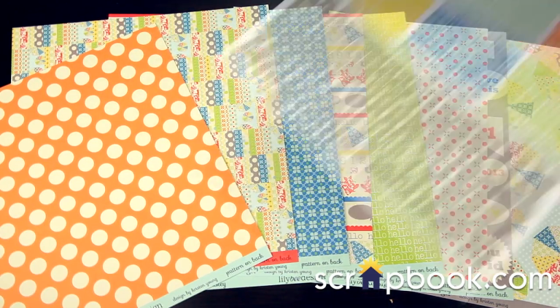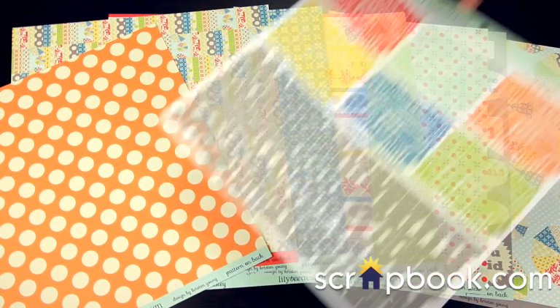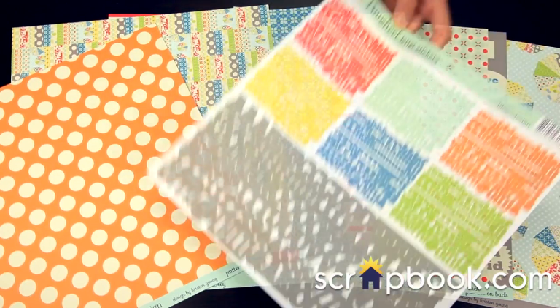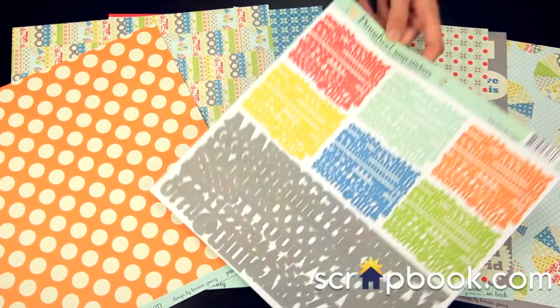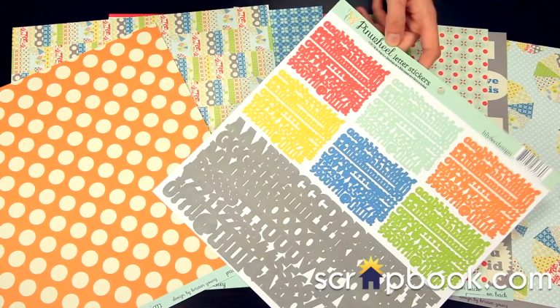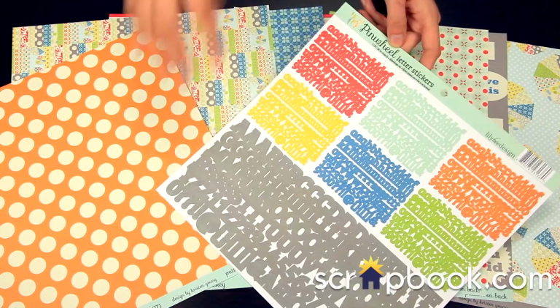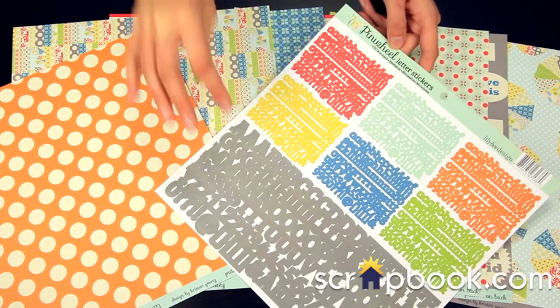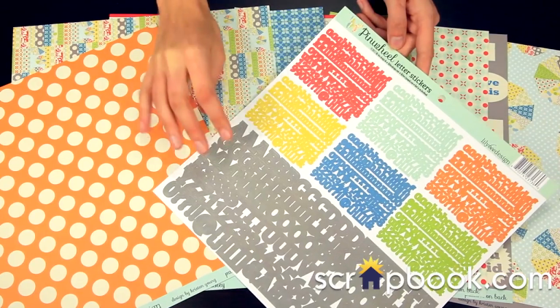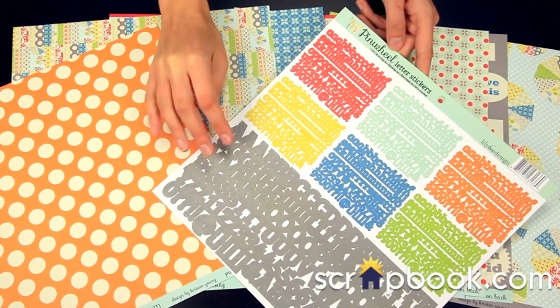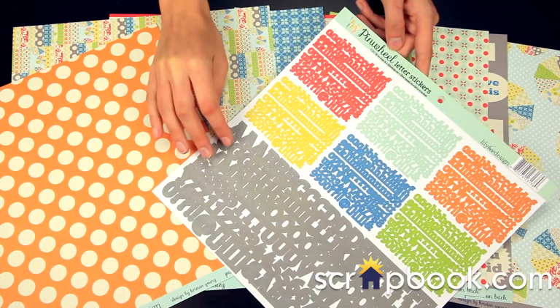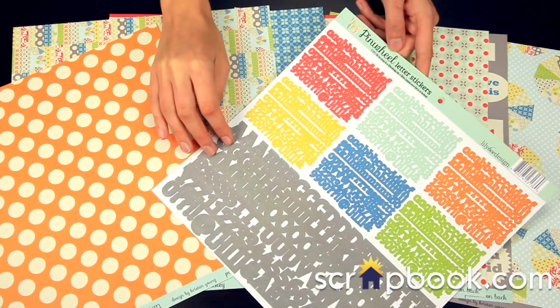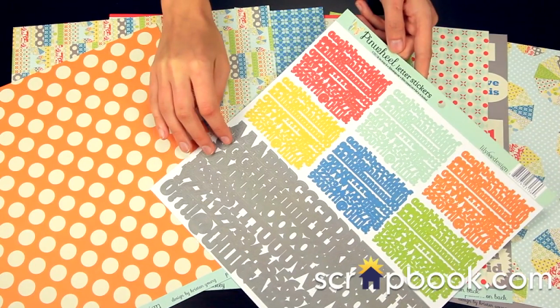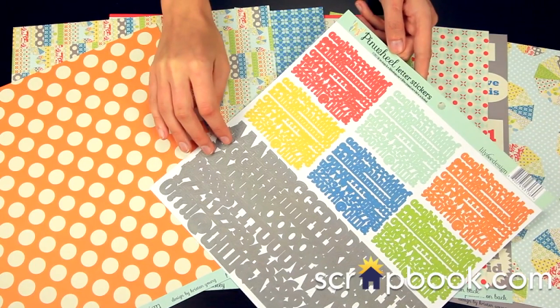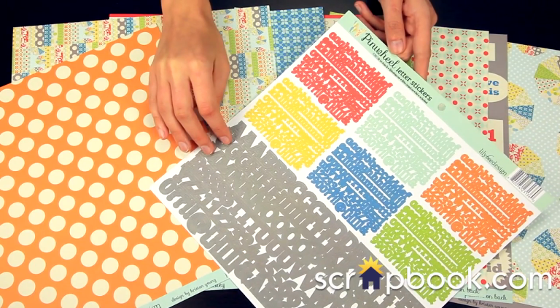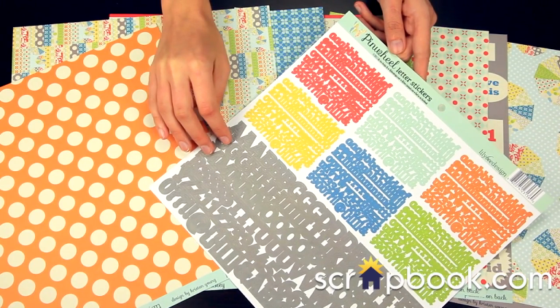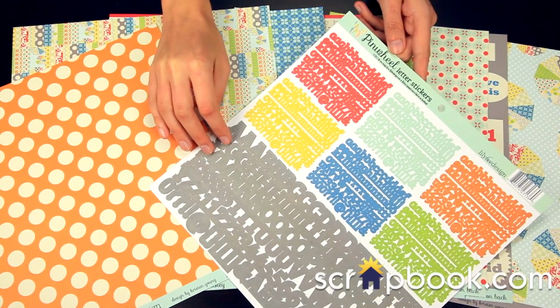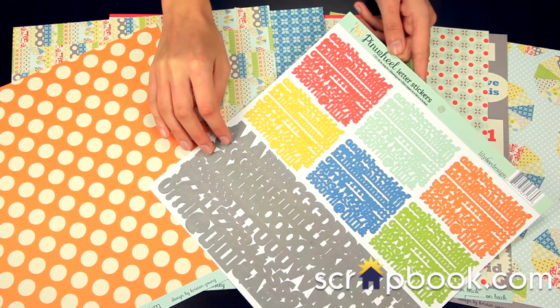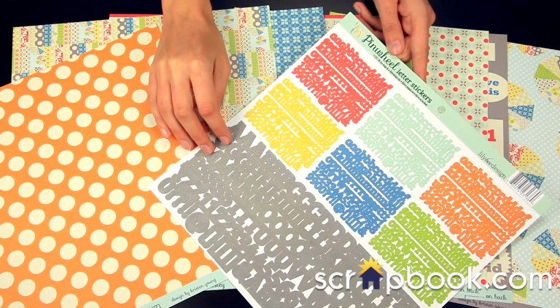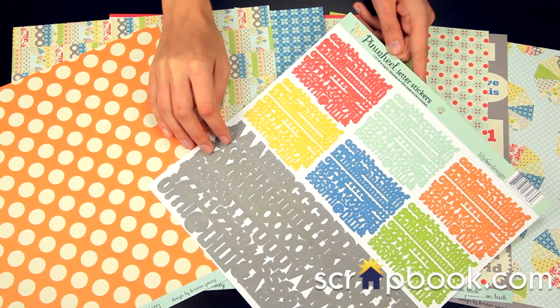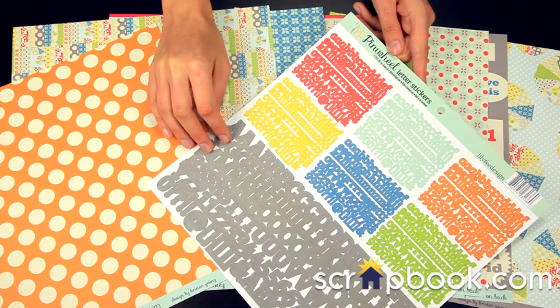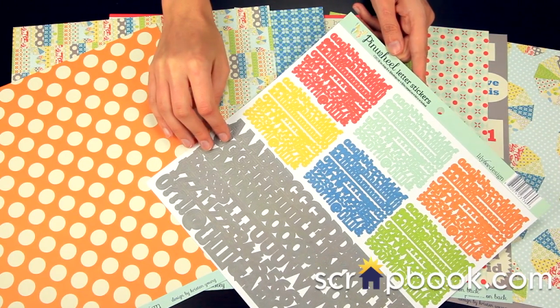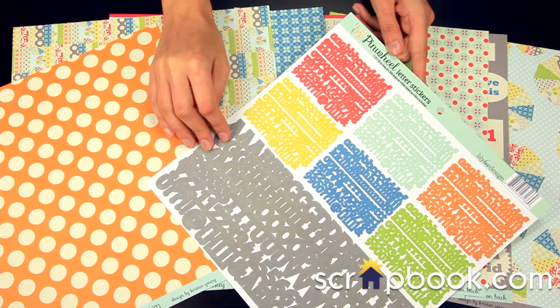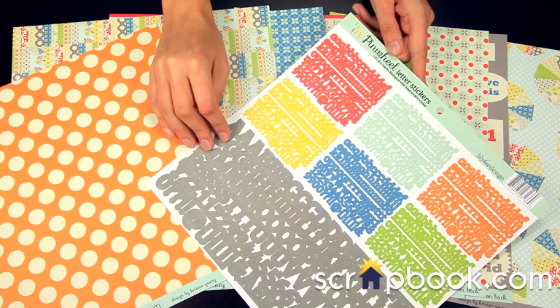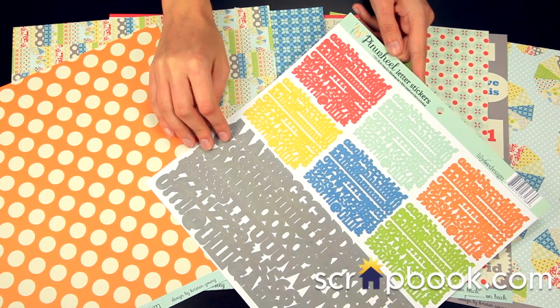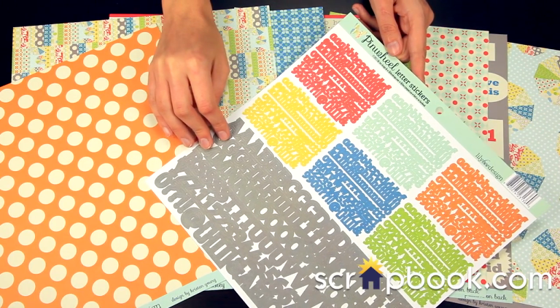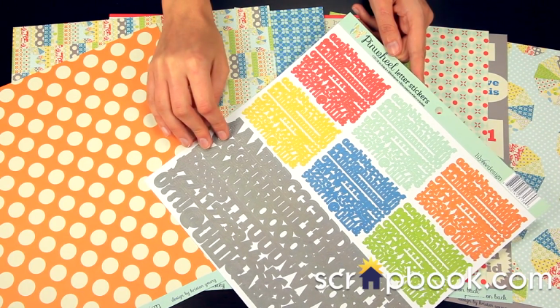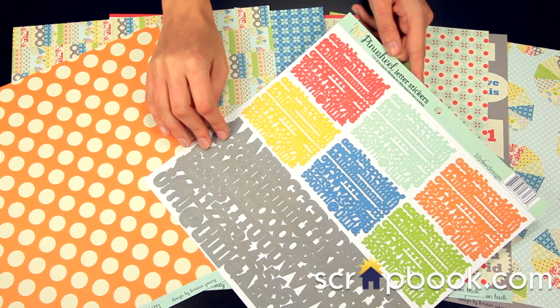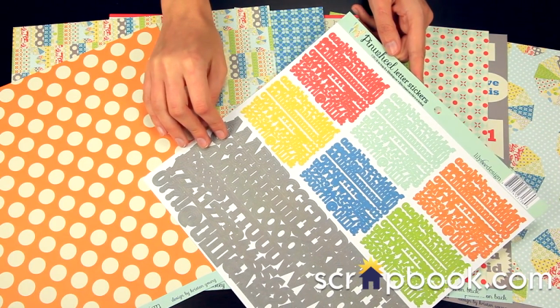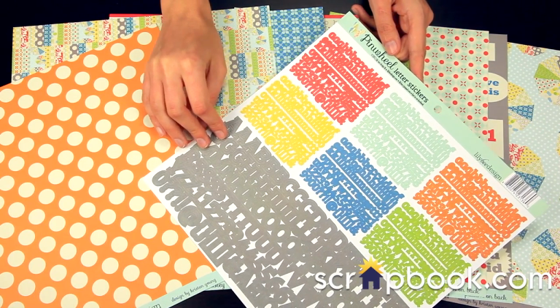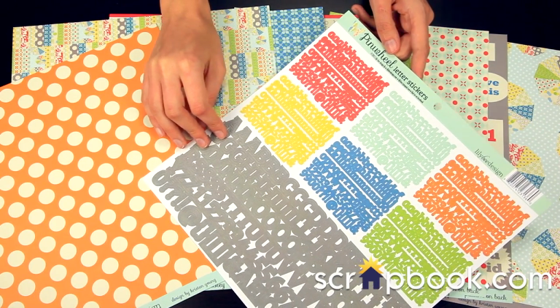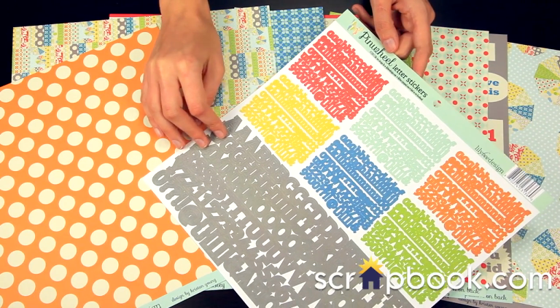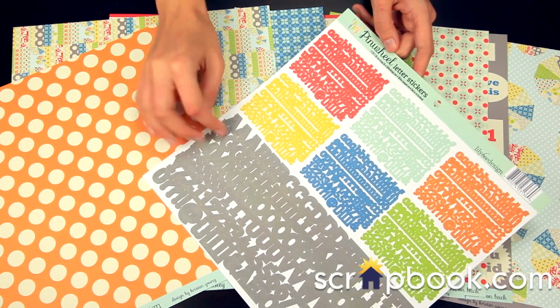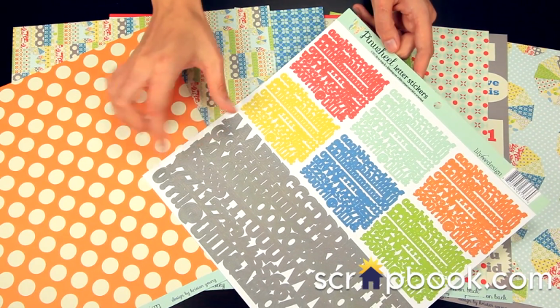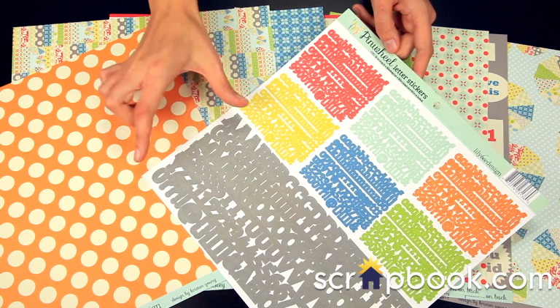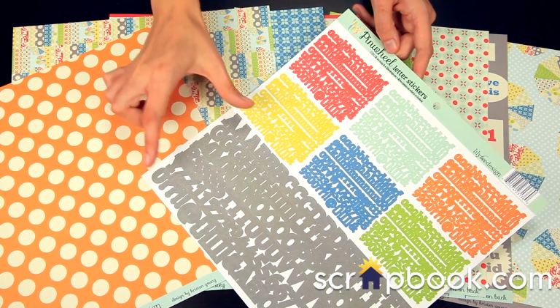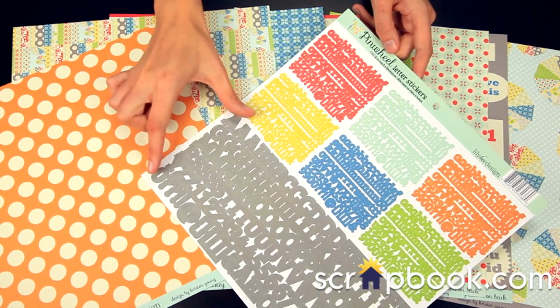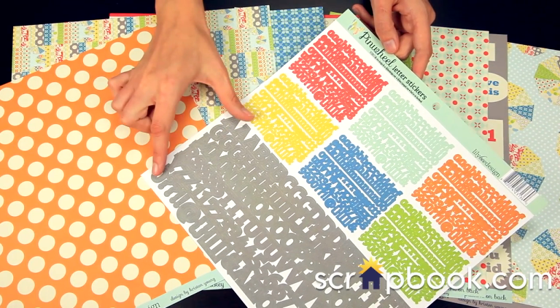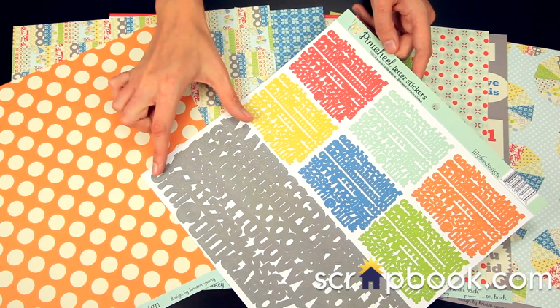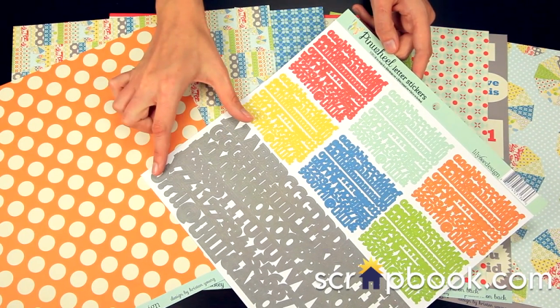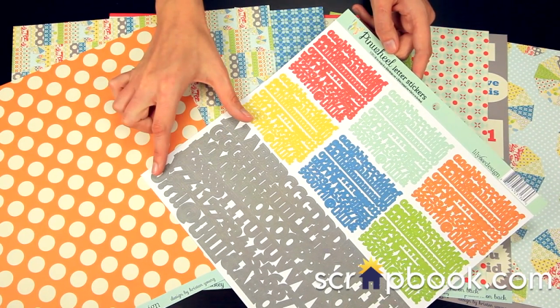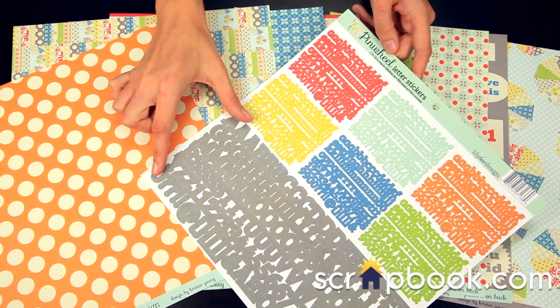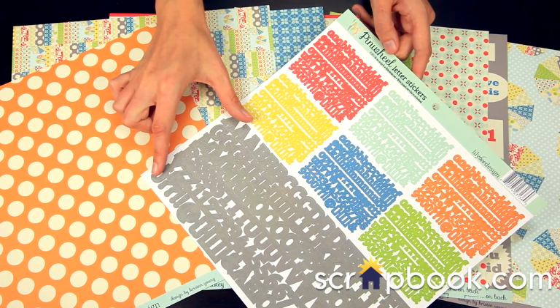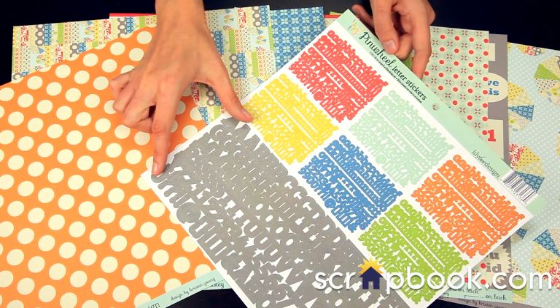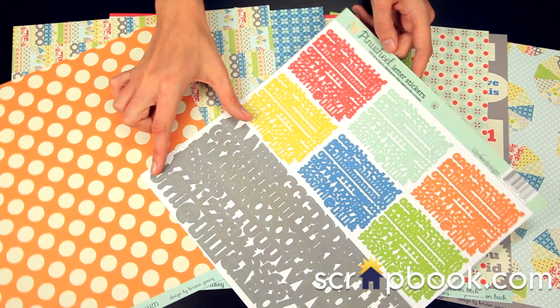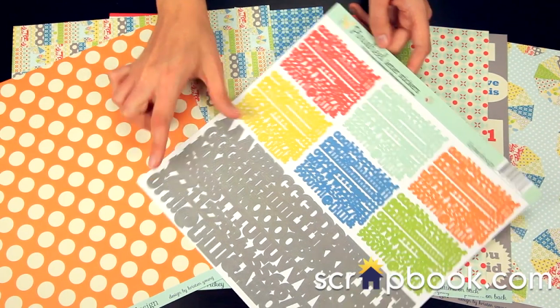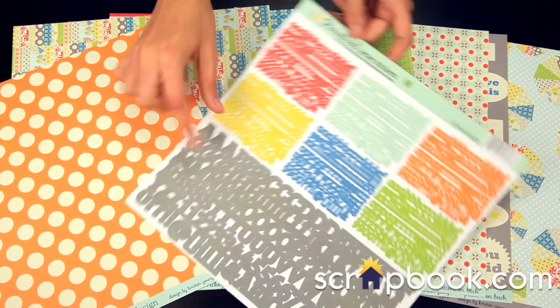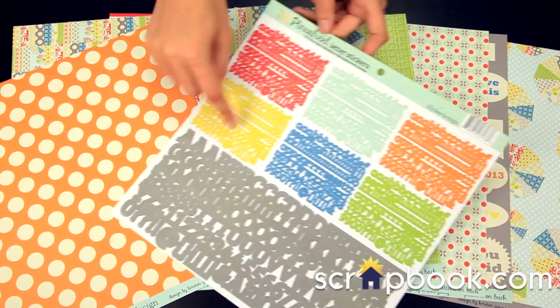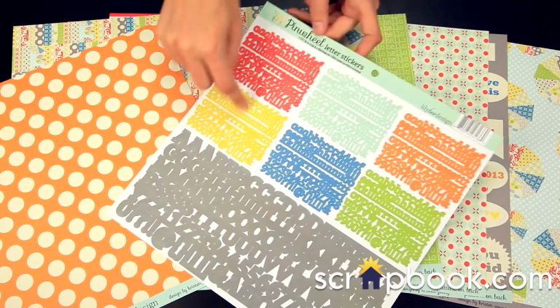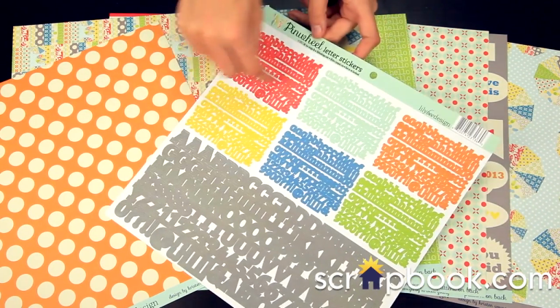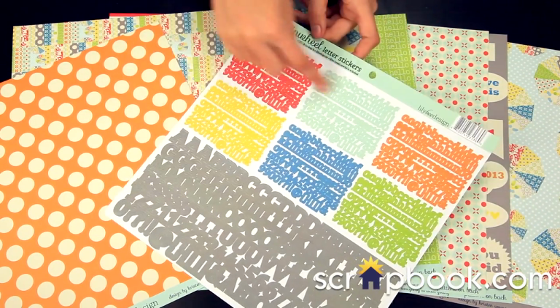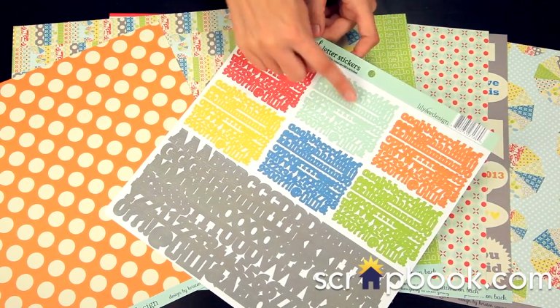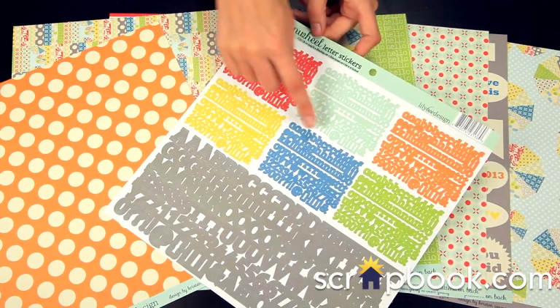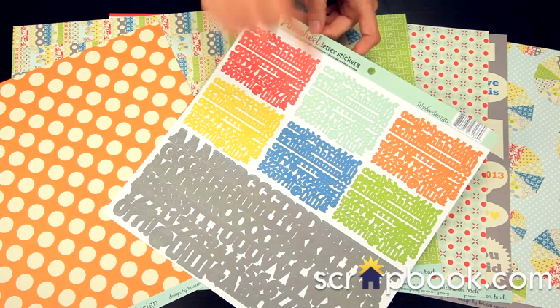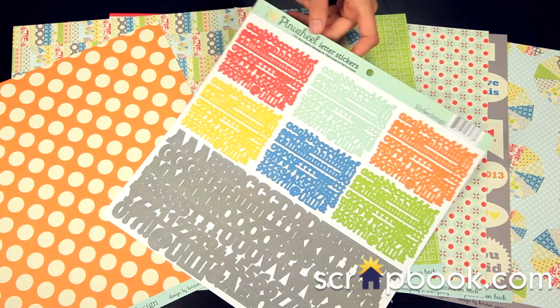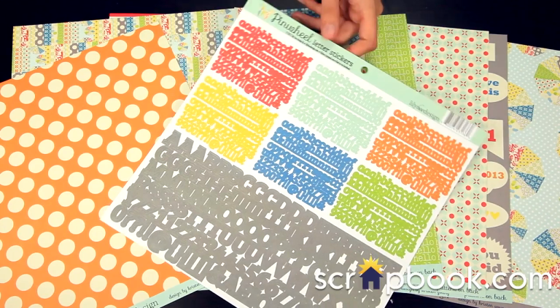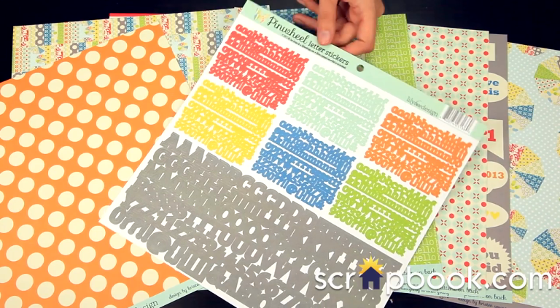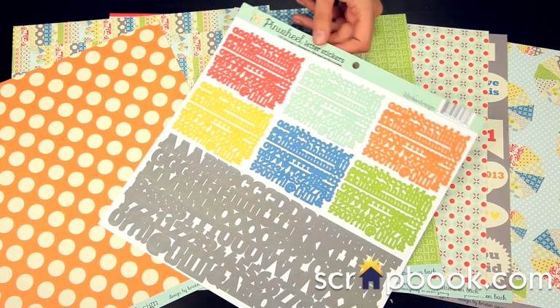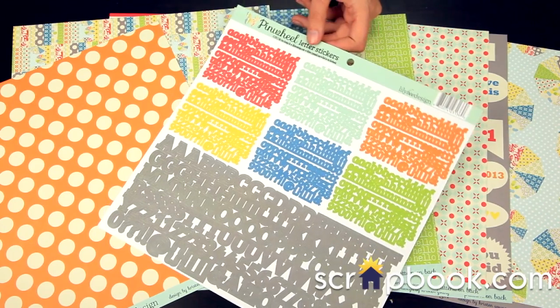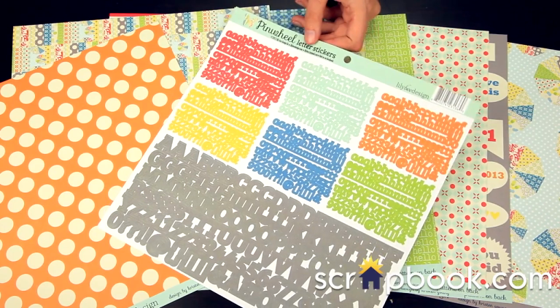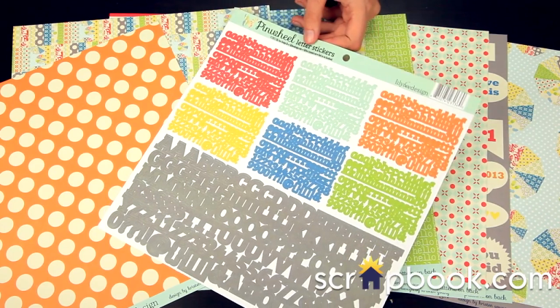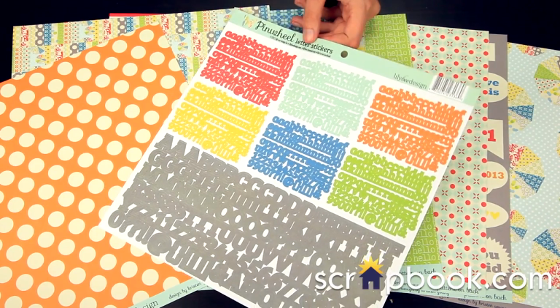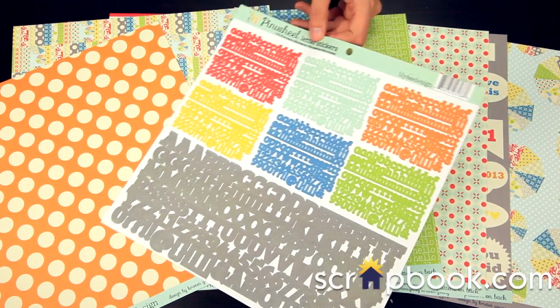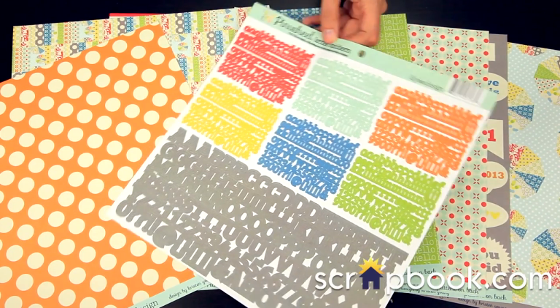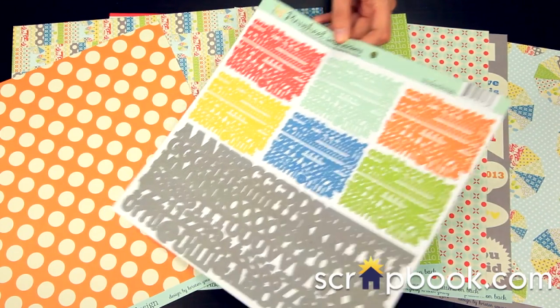And this is the coordinating Pinwheel Letter Sticker Set. You get the large gray, and then these smaller other colors as well.